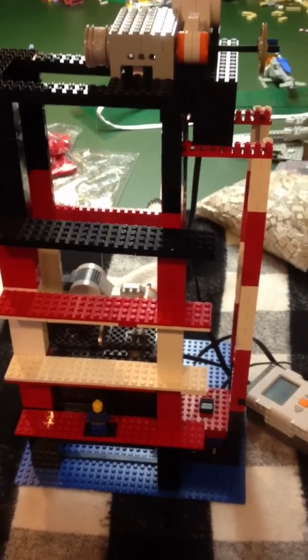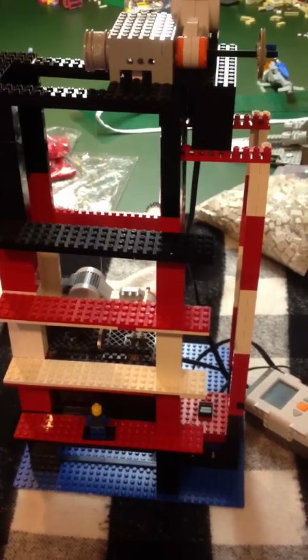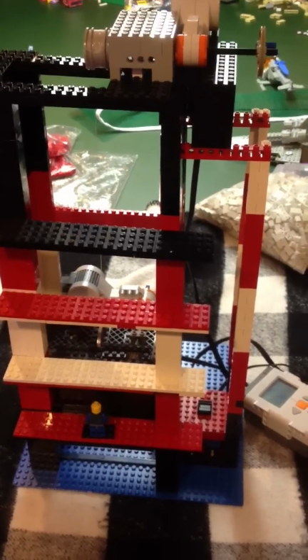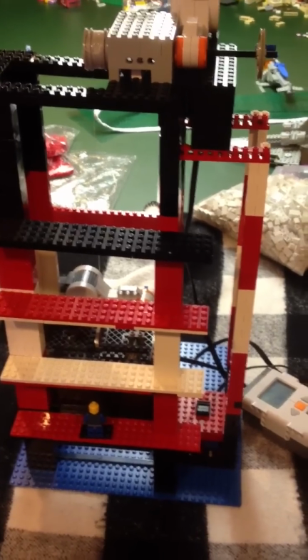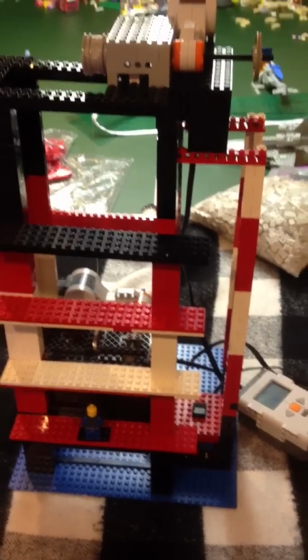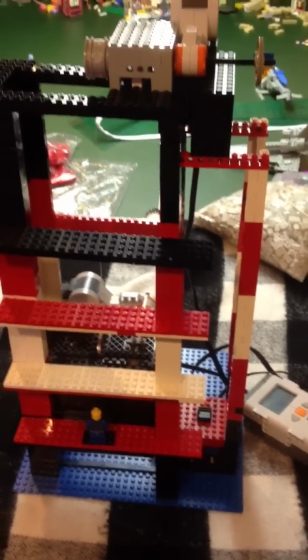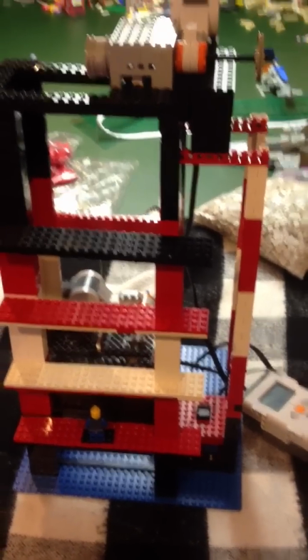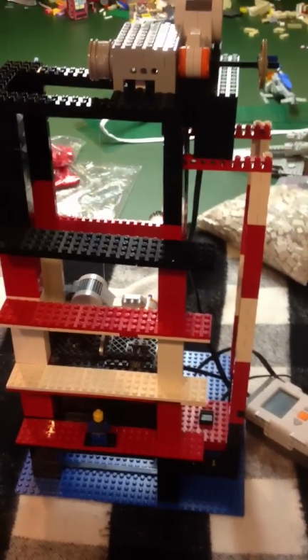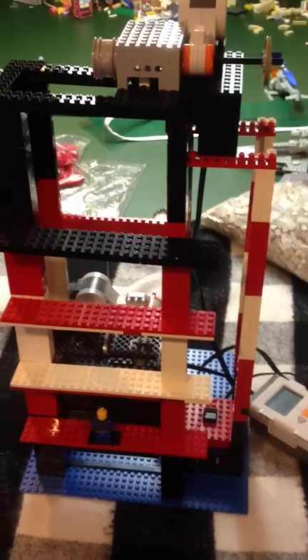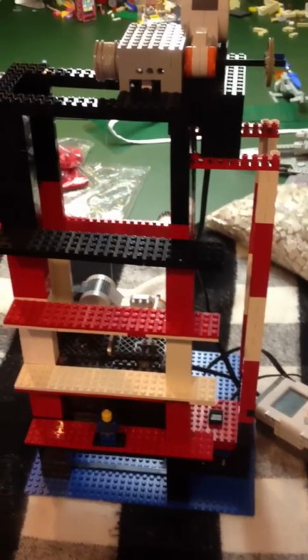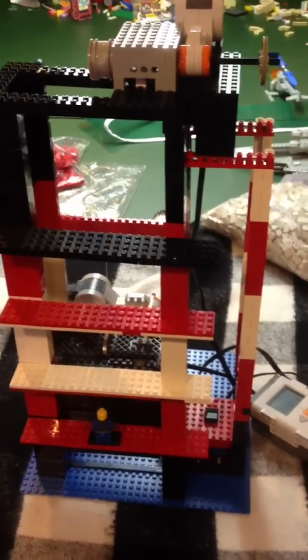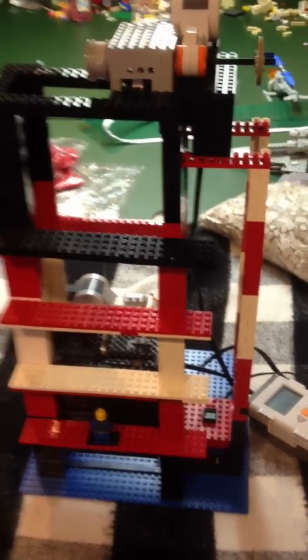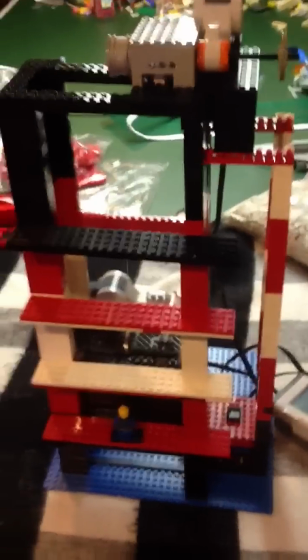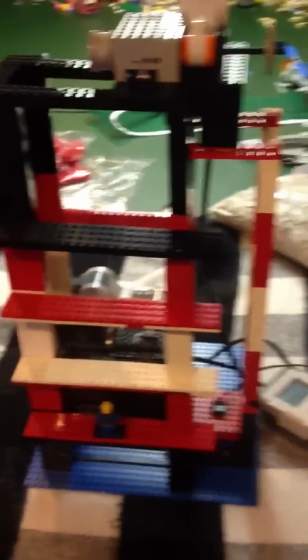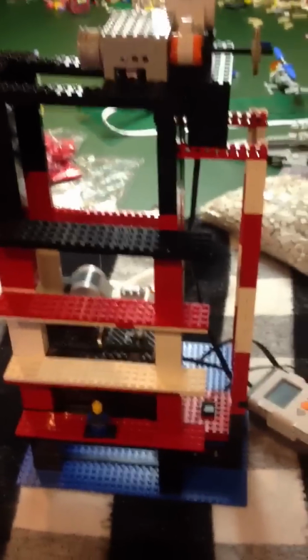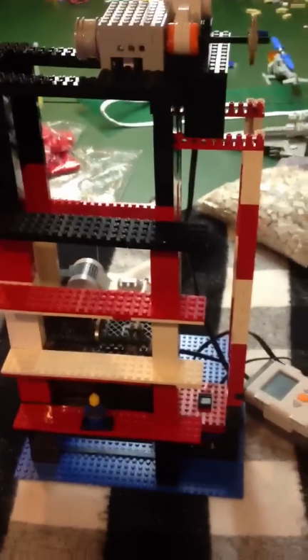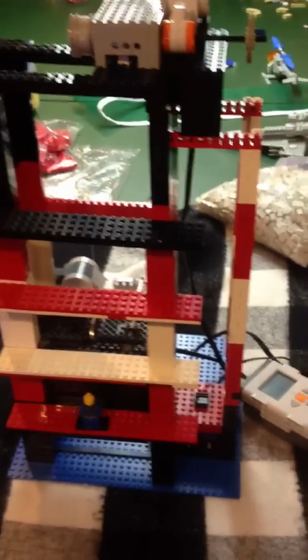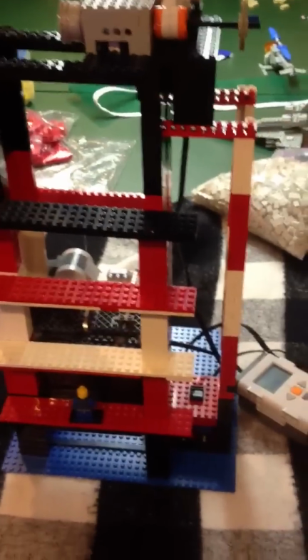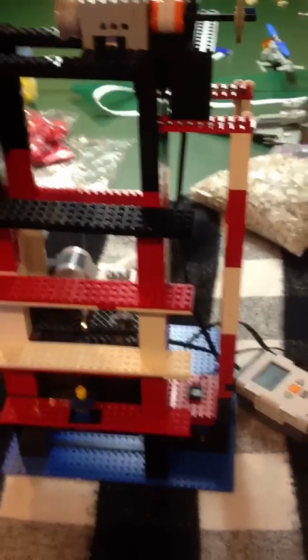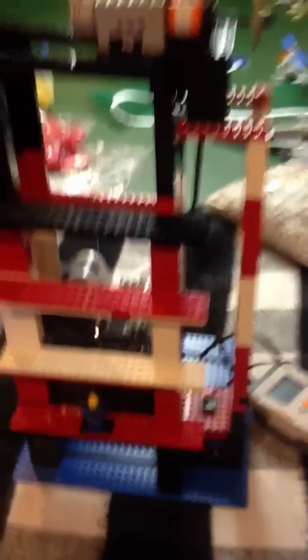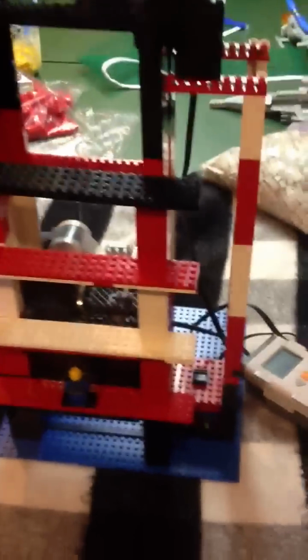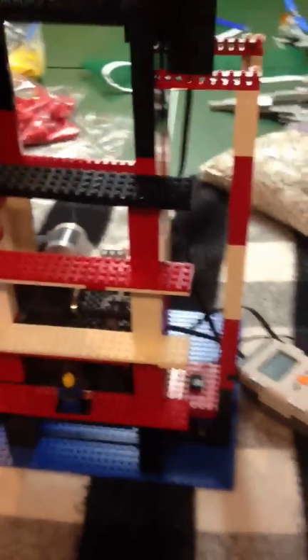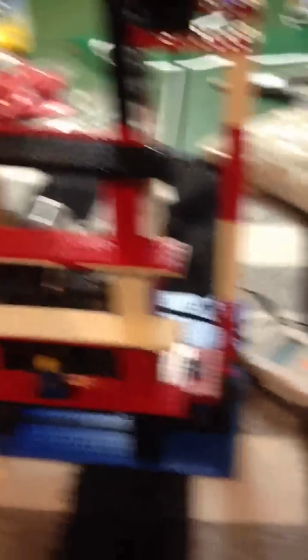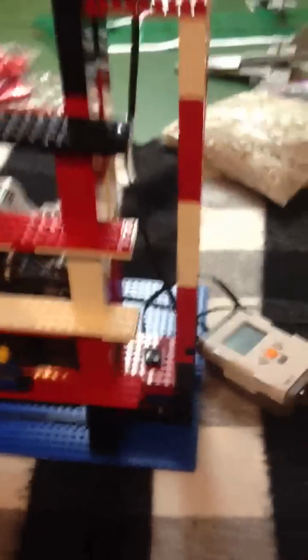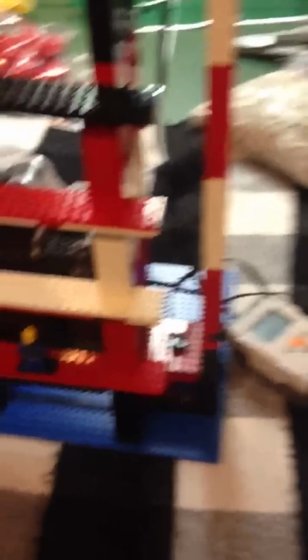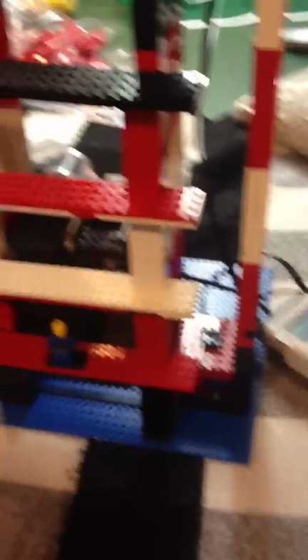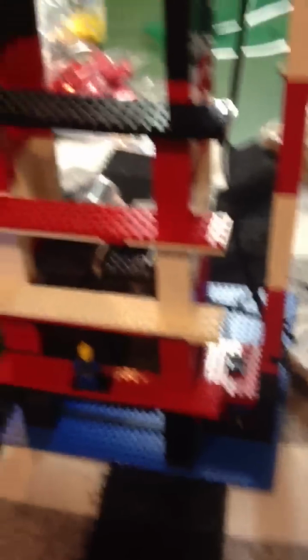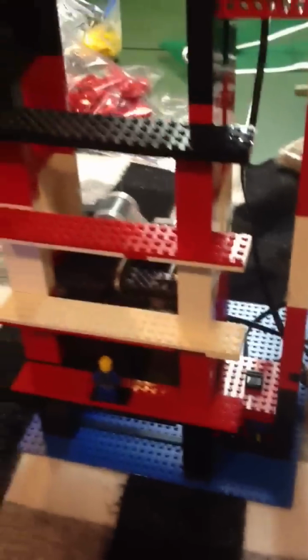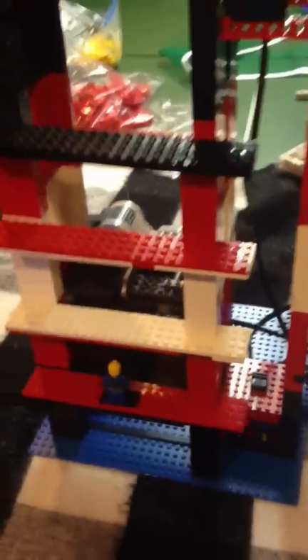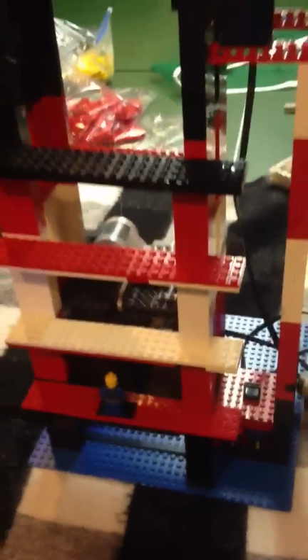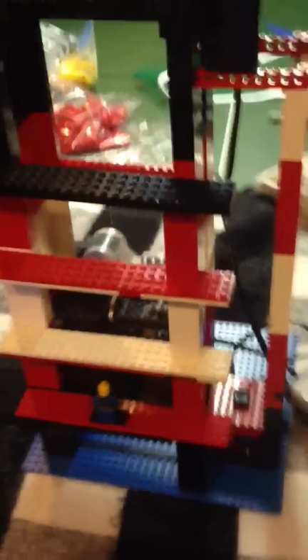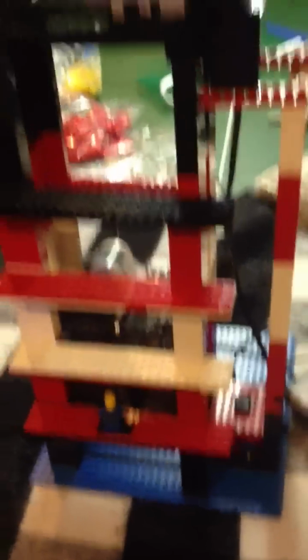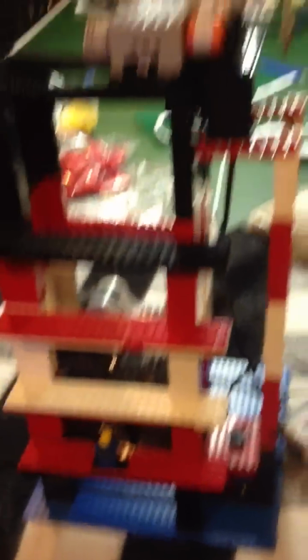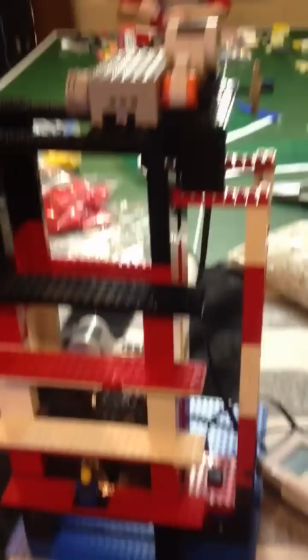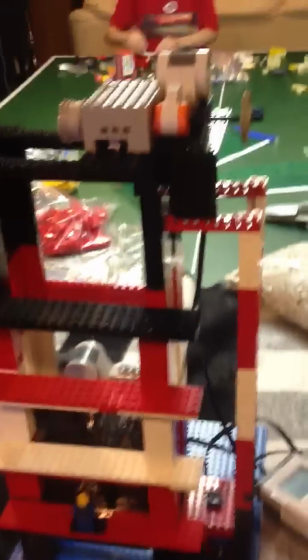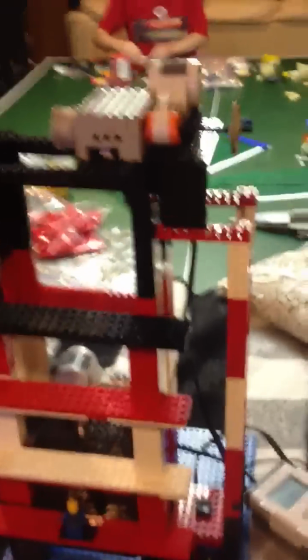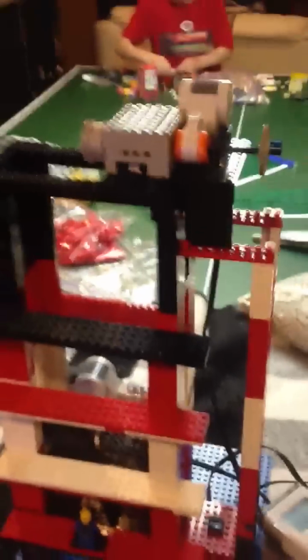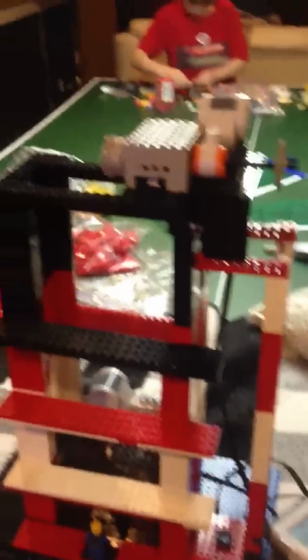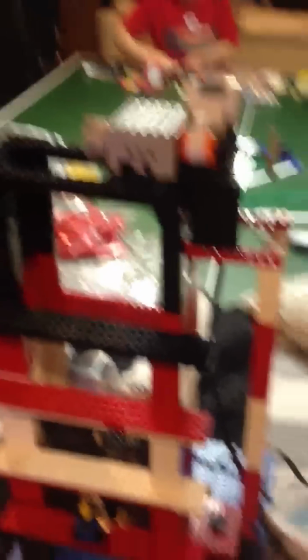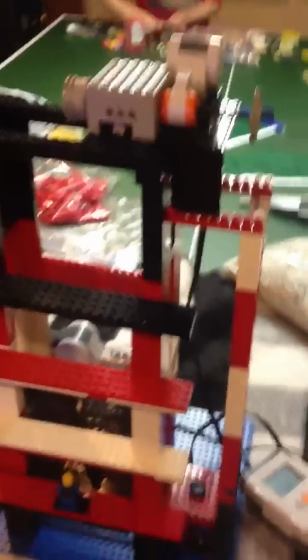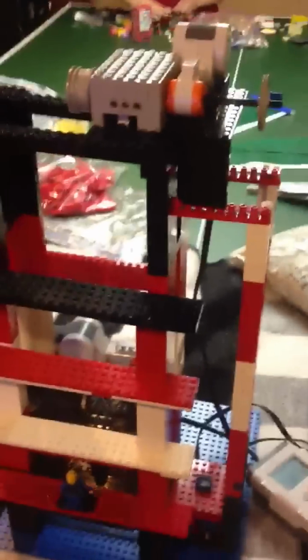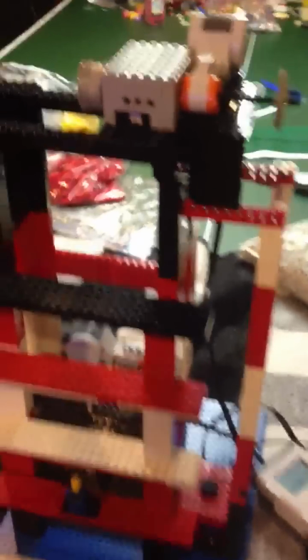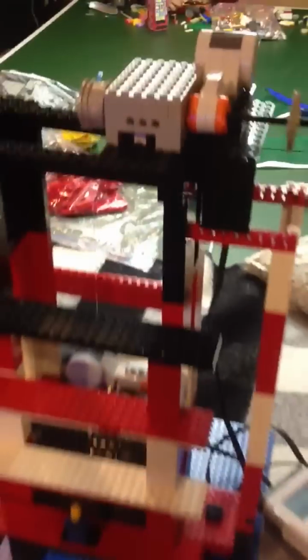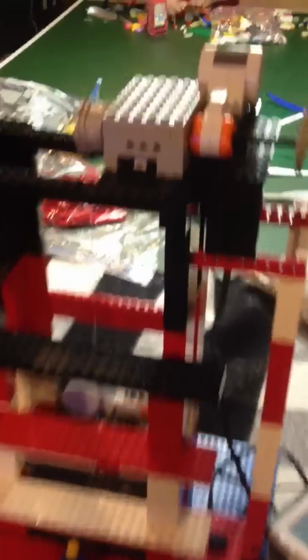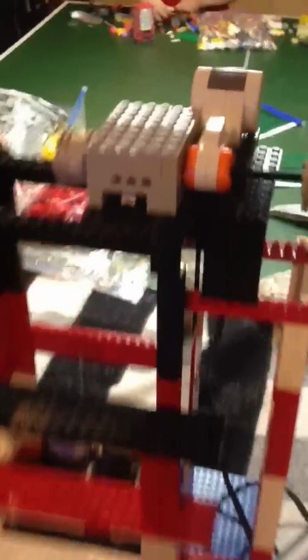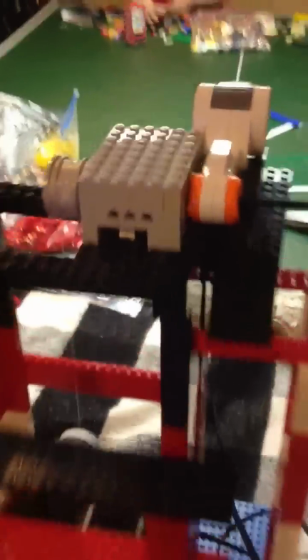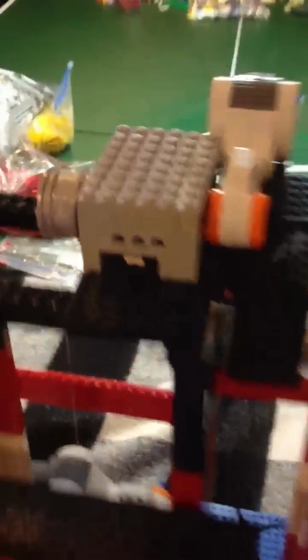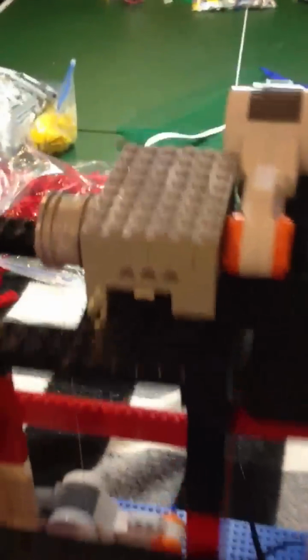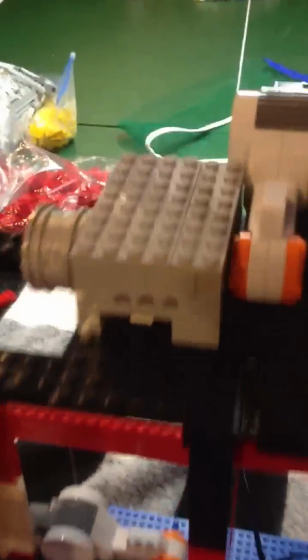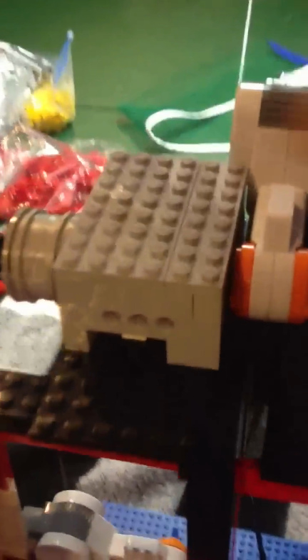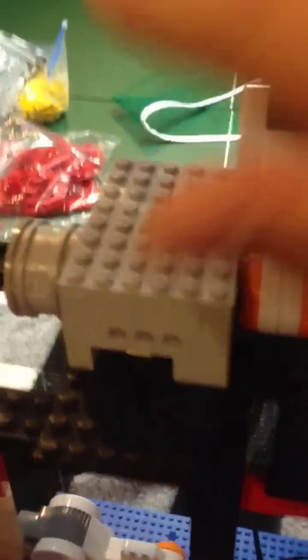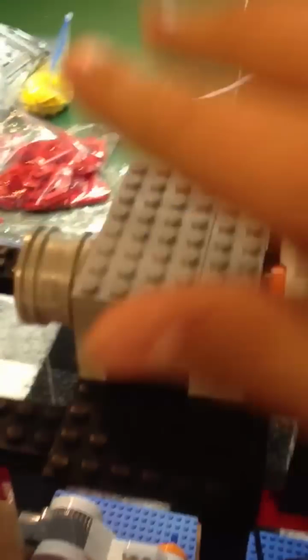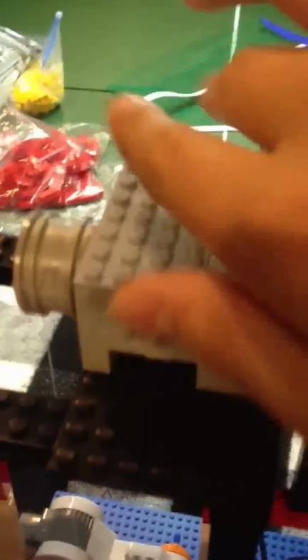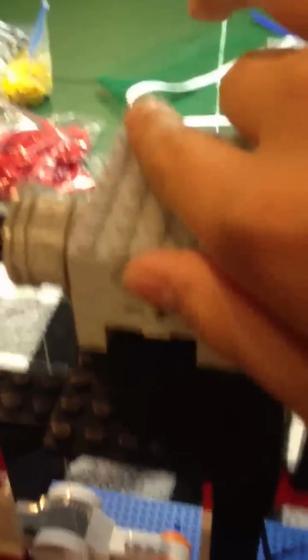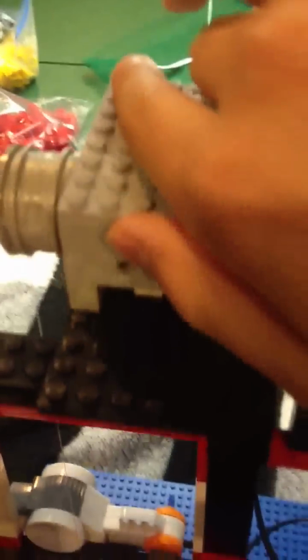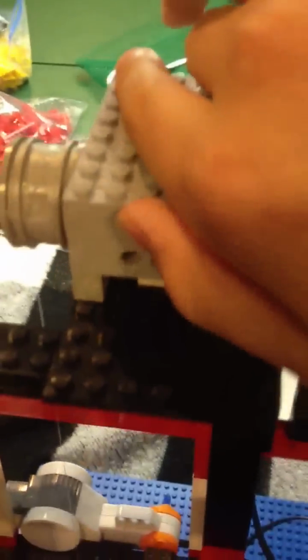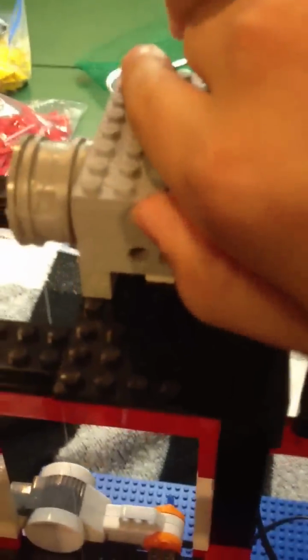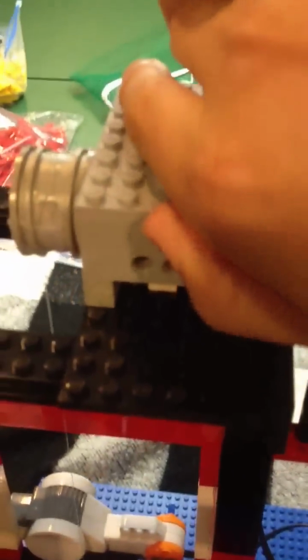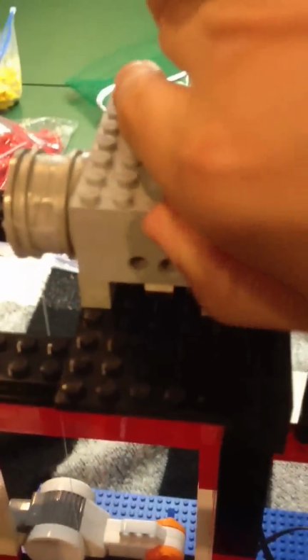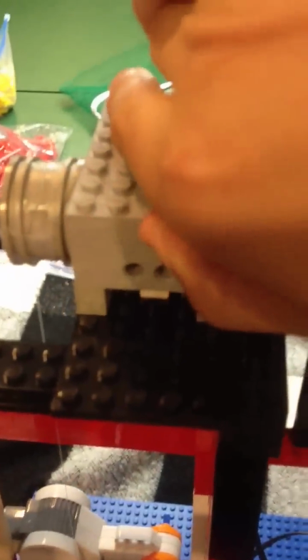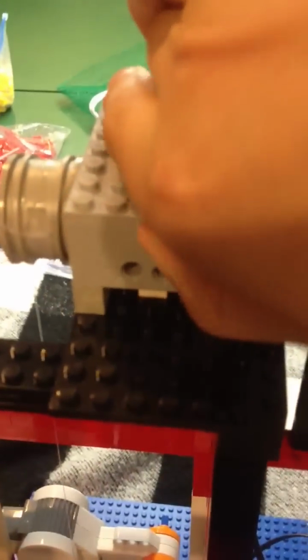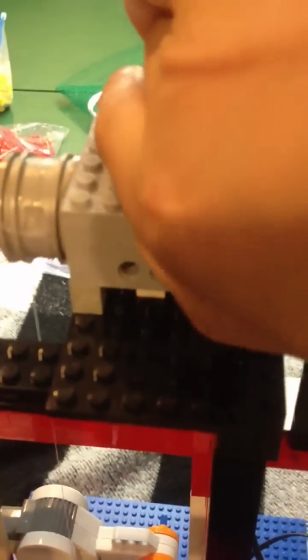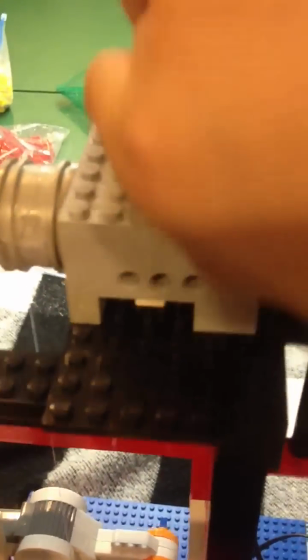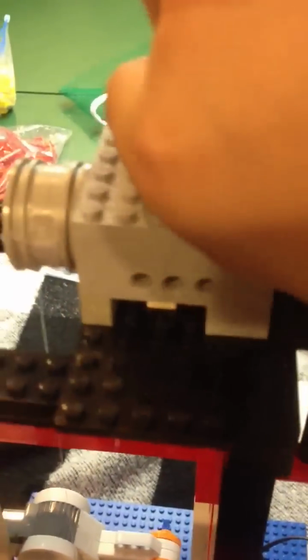This is my LEGO elevator. As you can see, it has one NXT motor up here. Now I'll show you the gearbox.